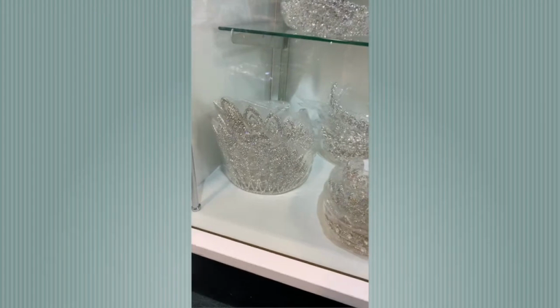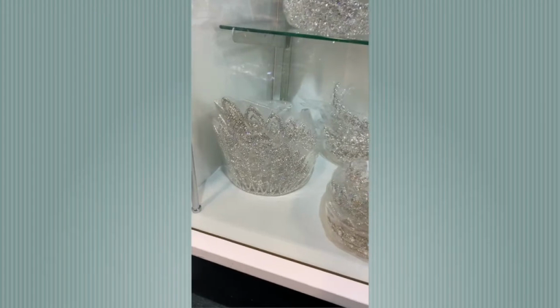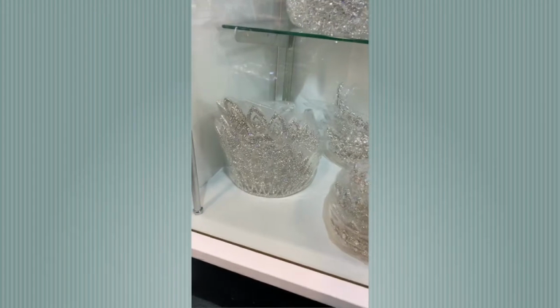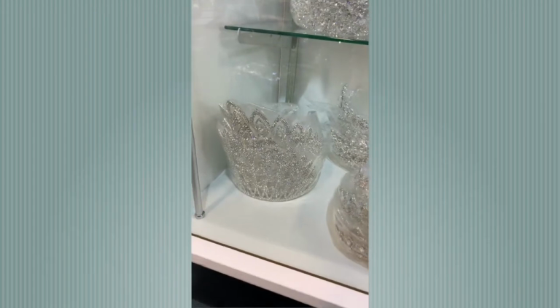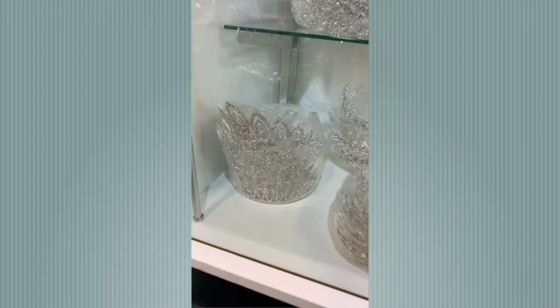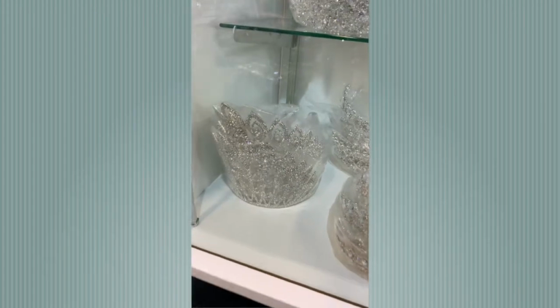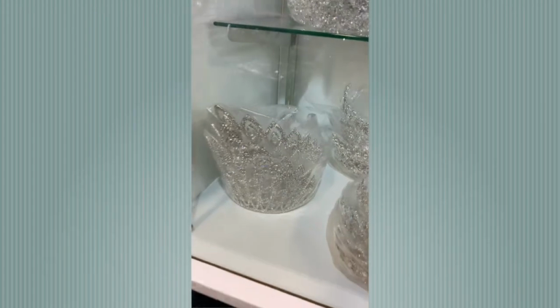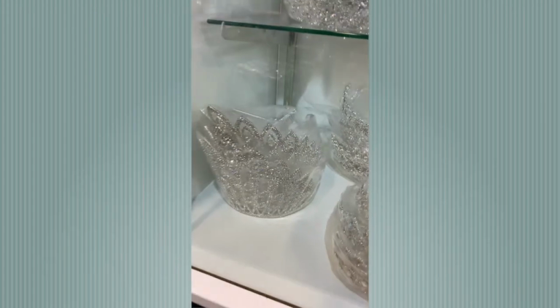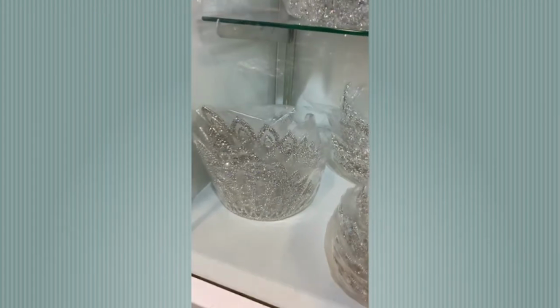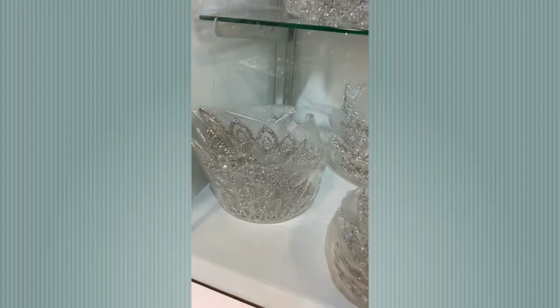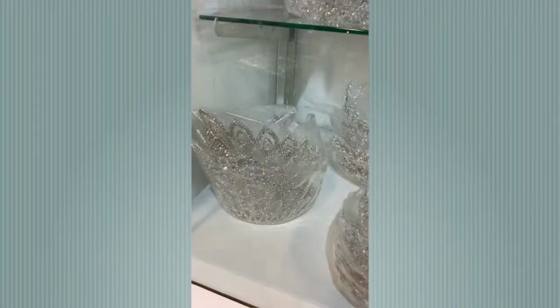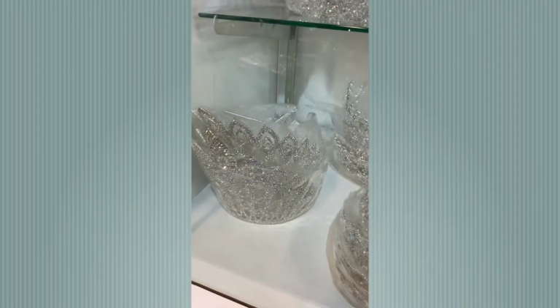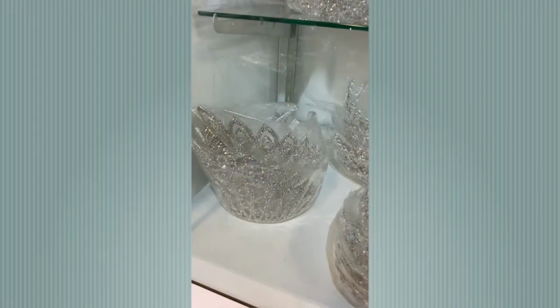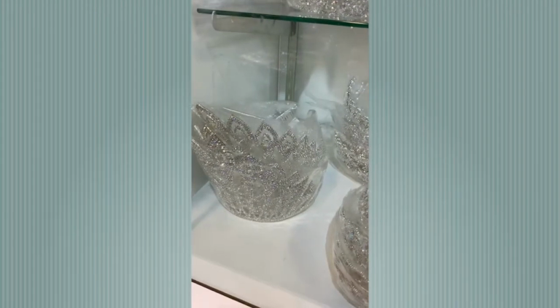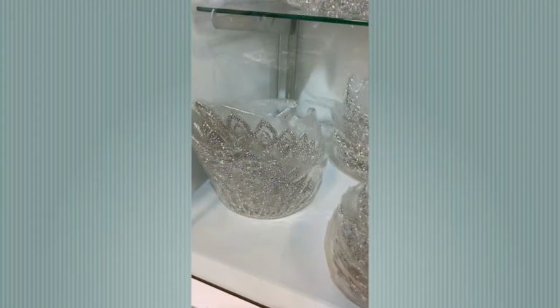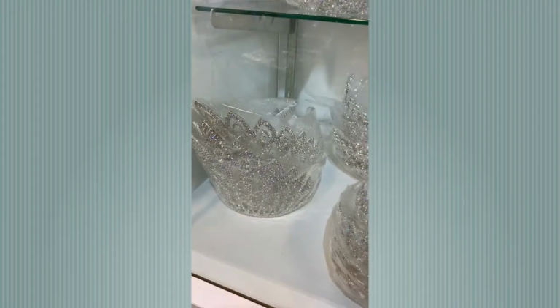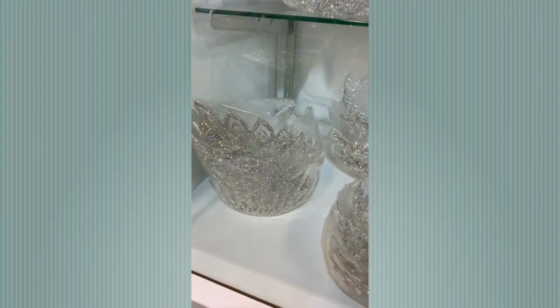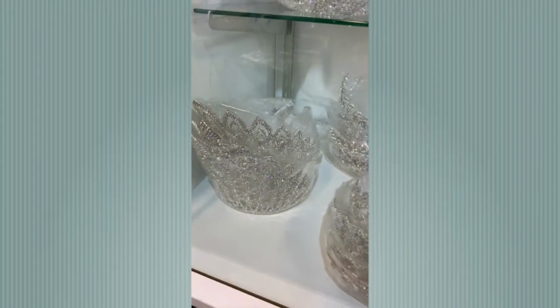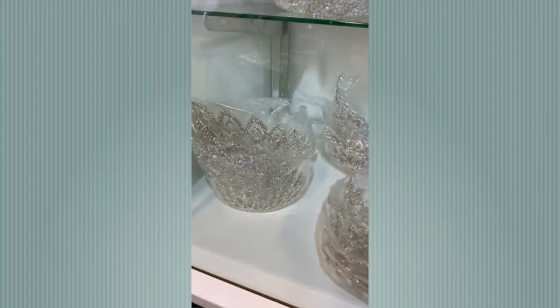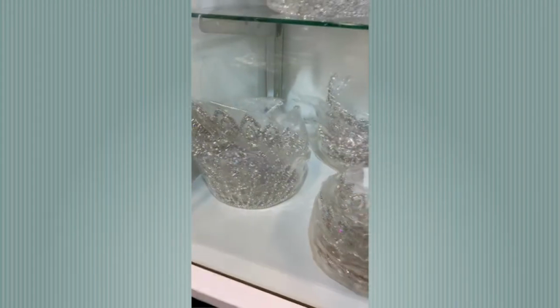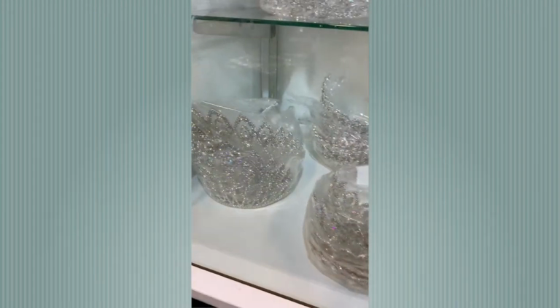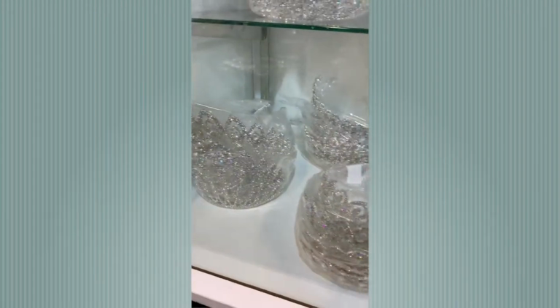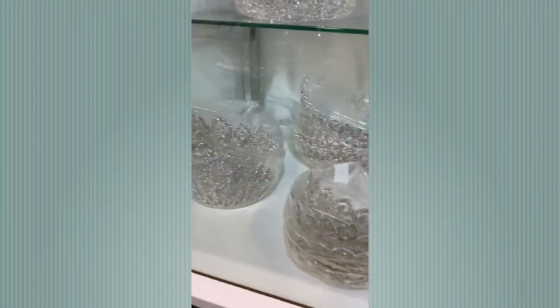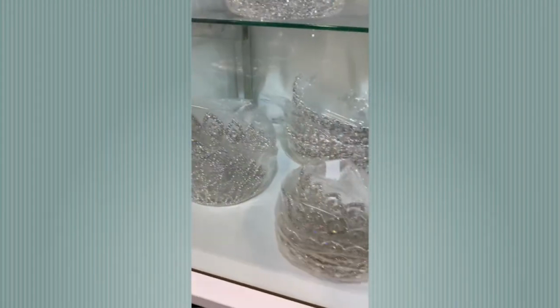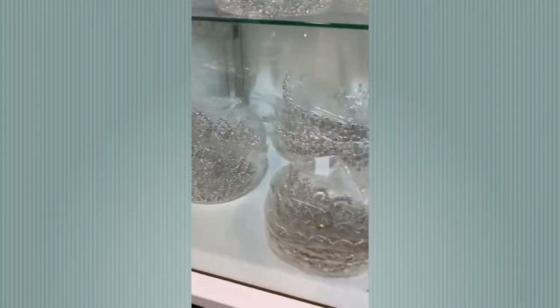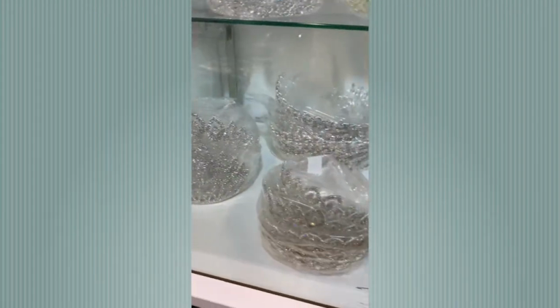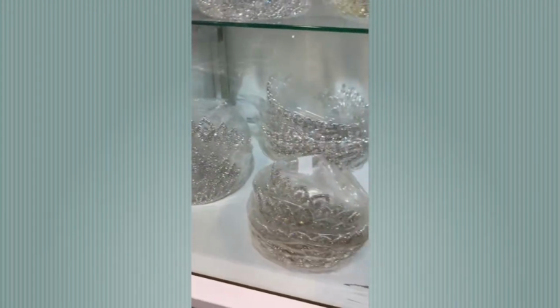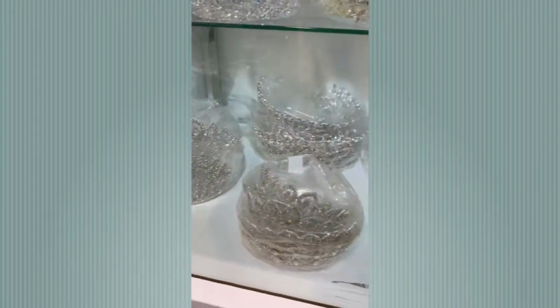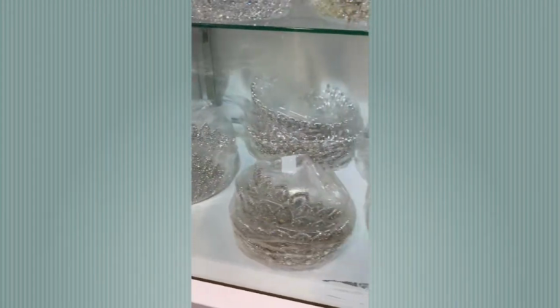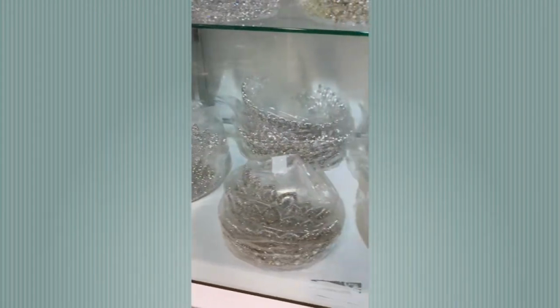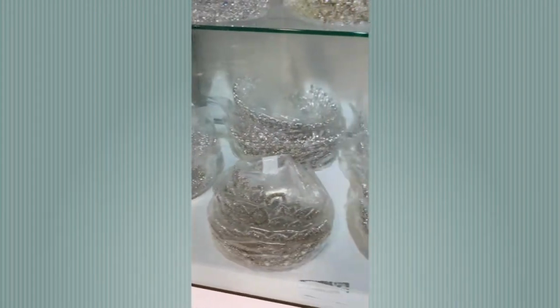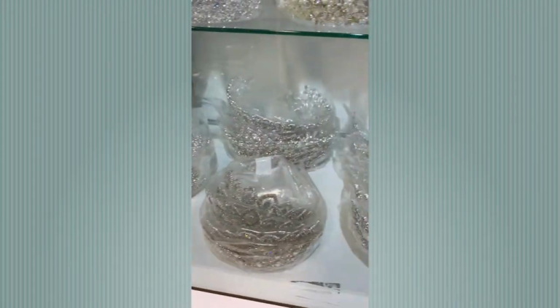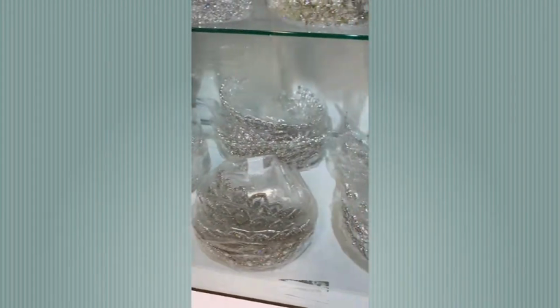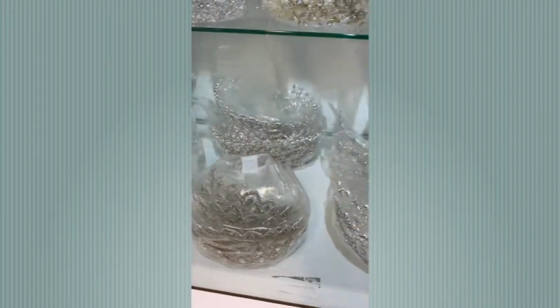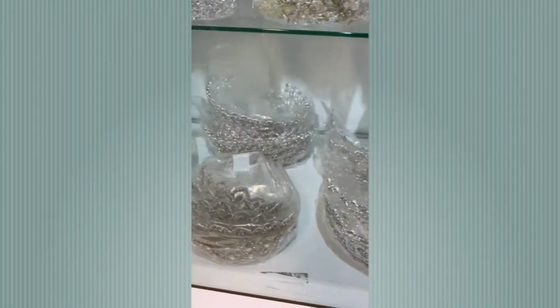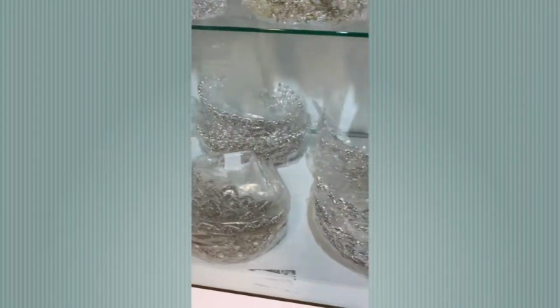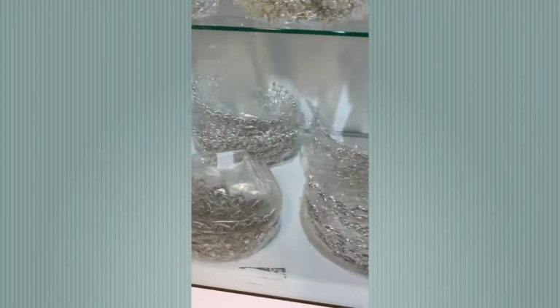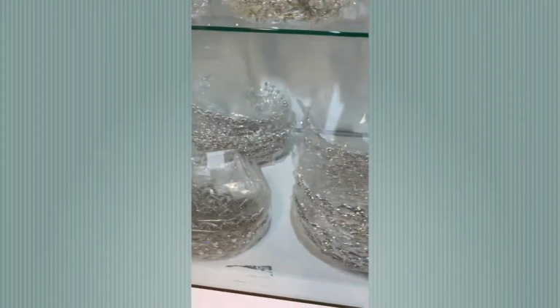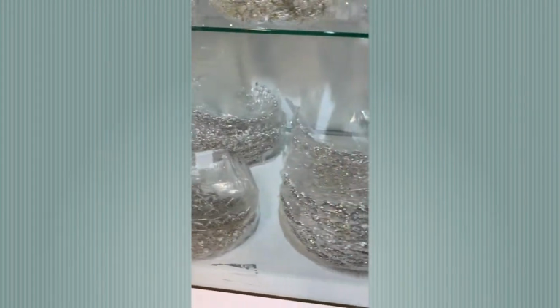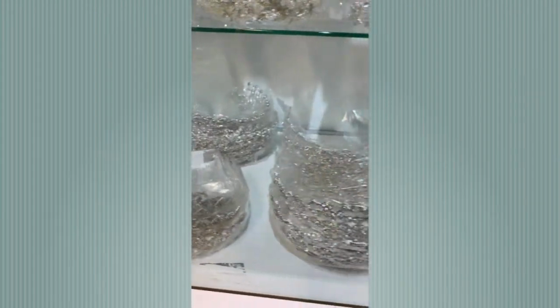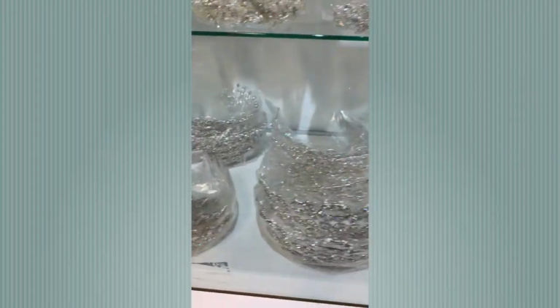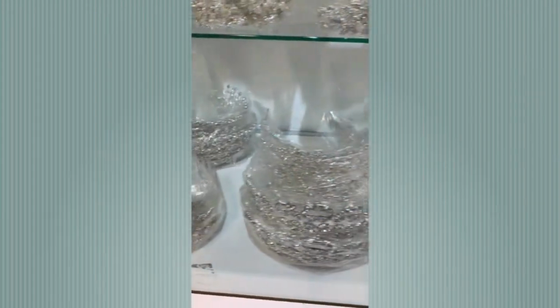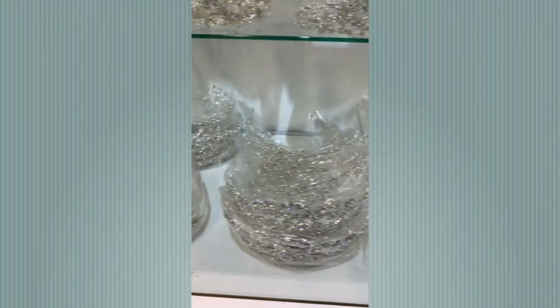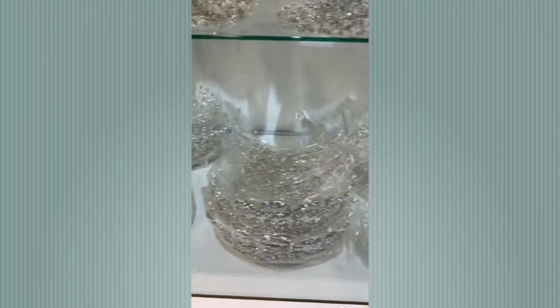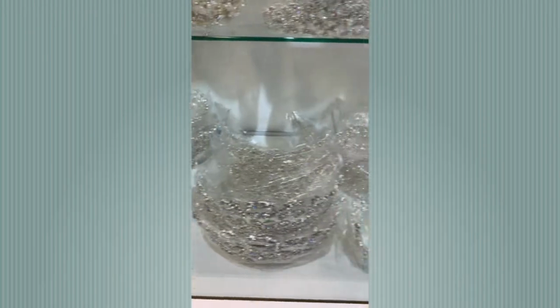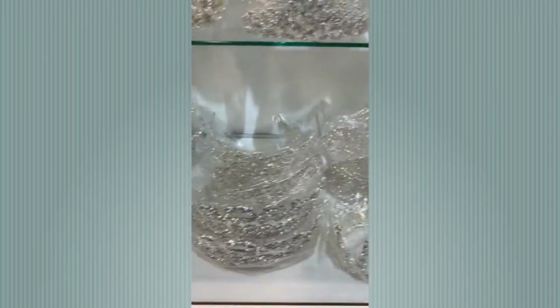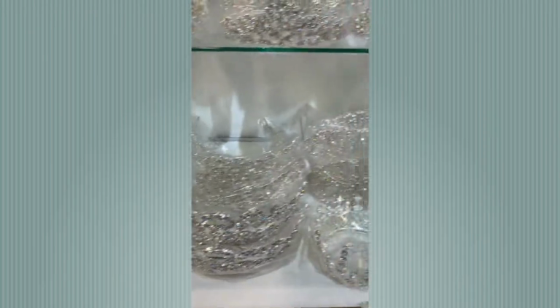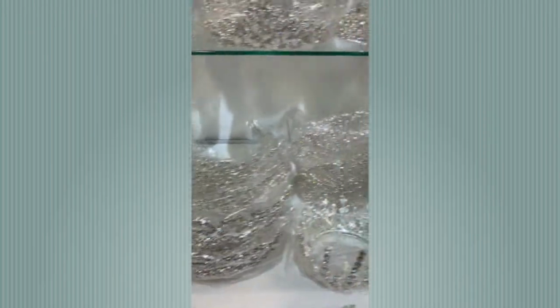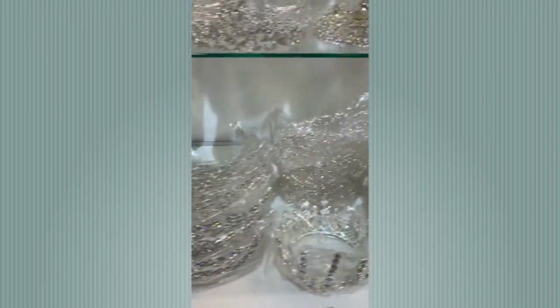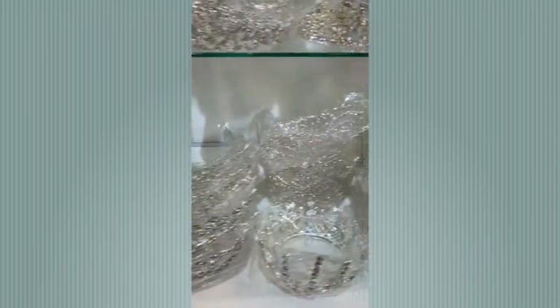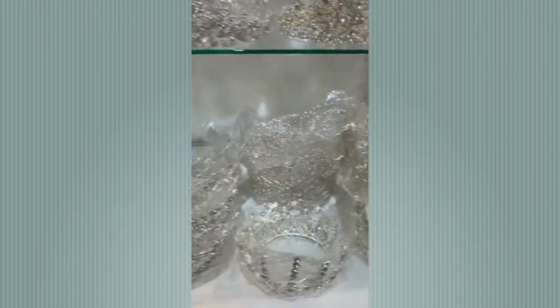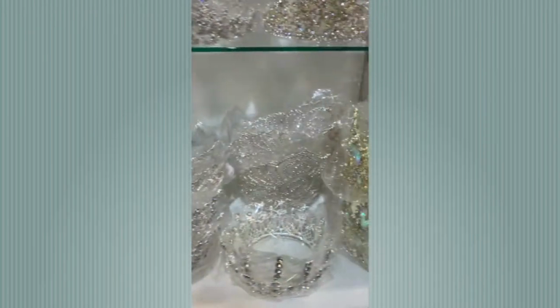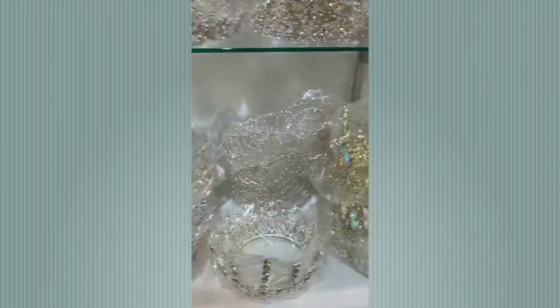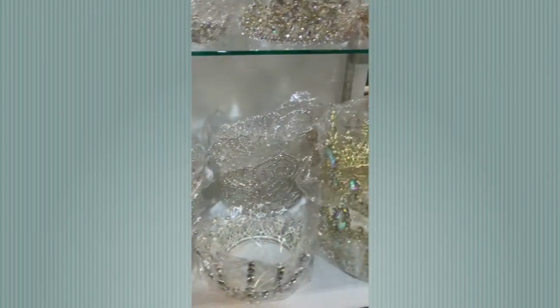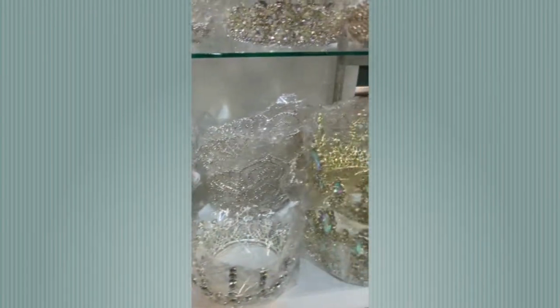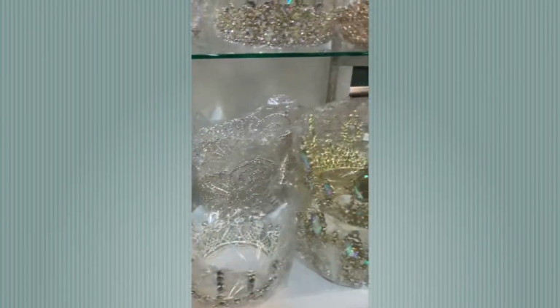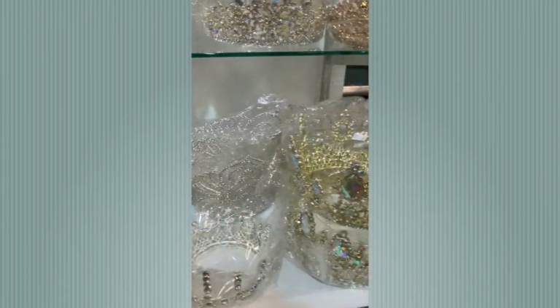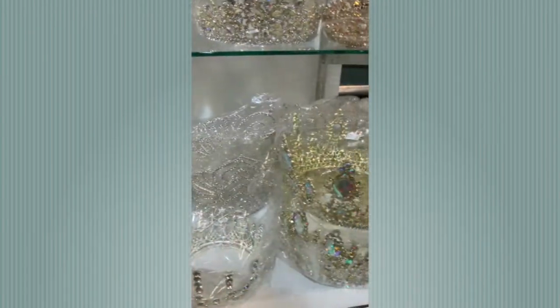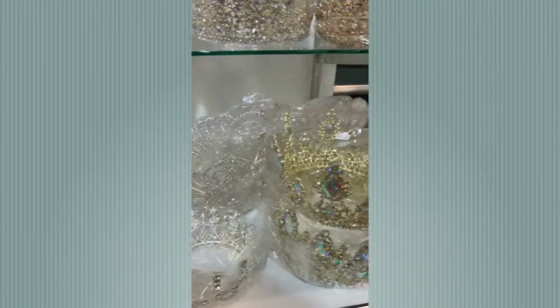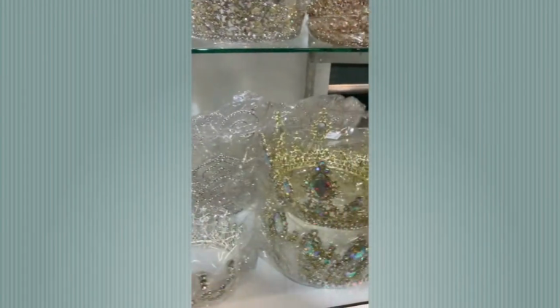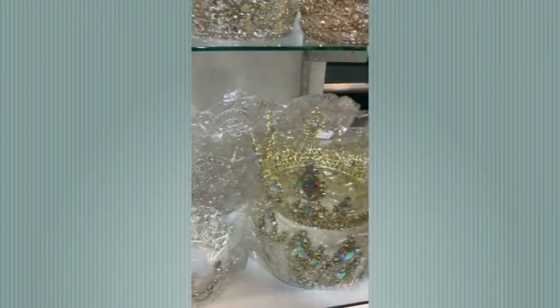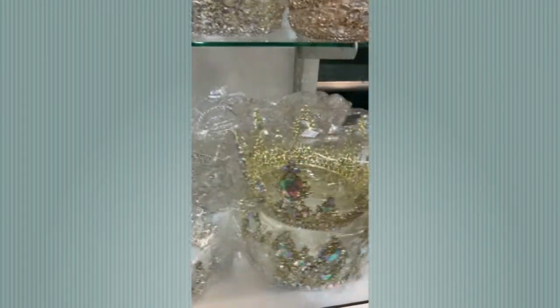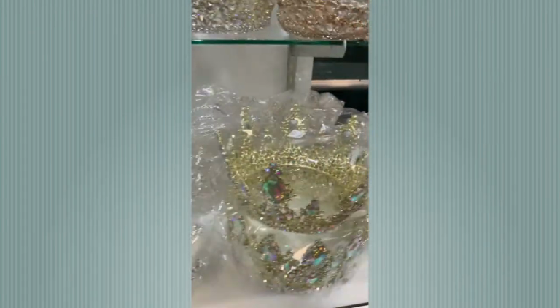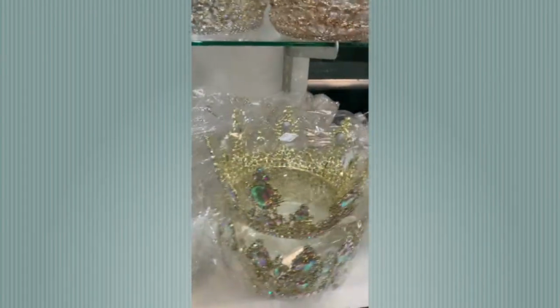This section is fit for royalty — do you see these beautiful tiaras? The most expensive one was $40. Yes, $40.